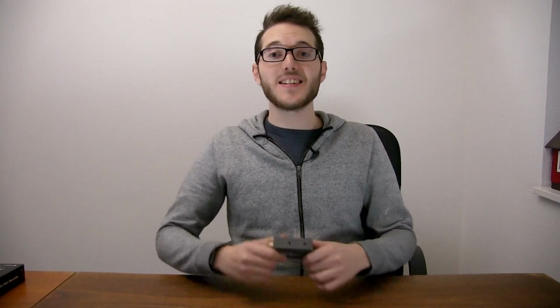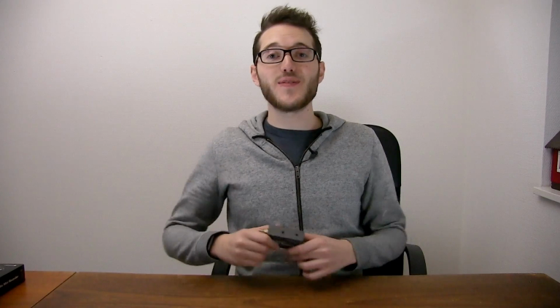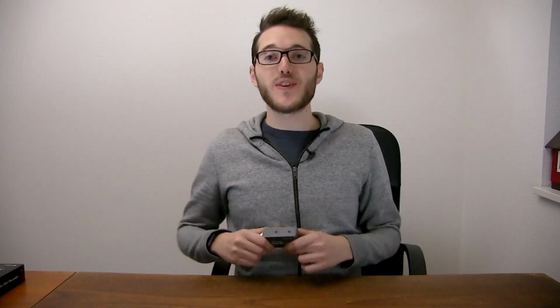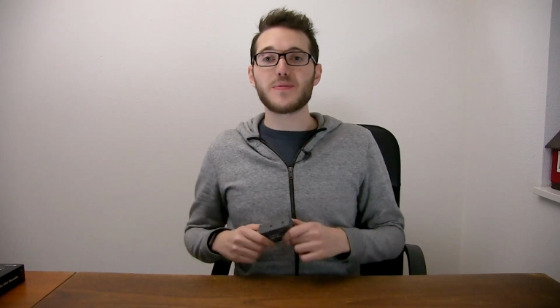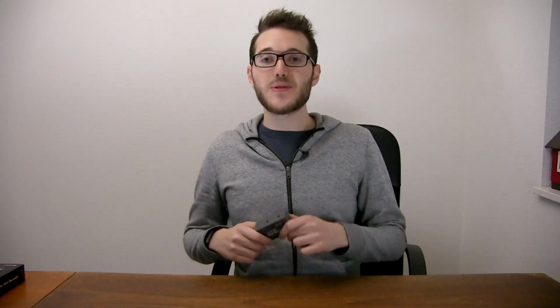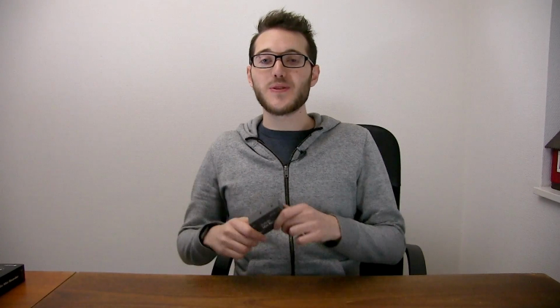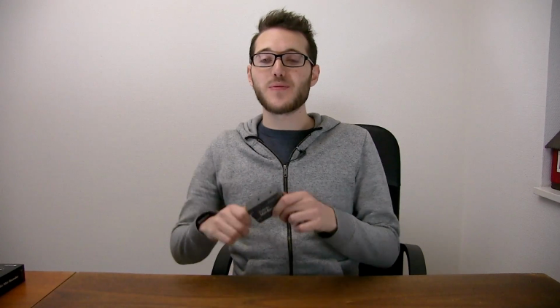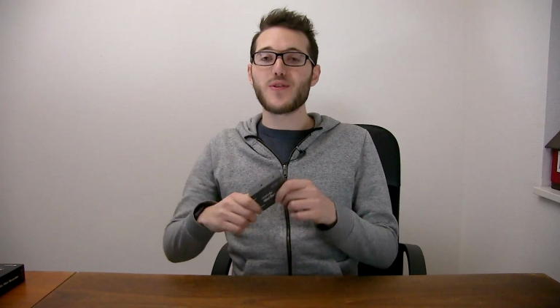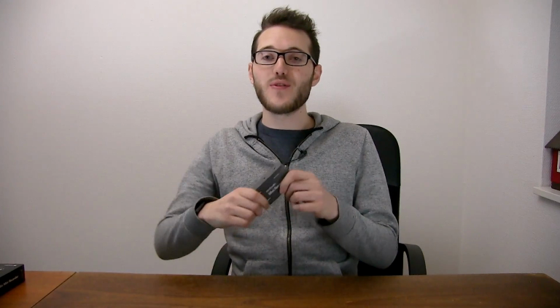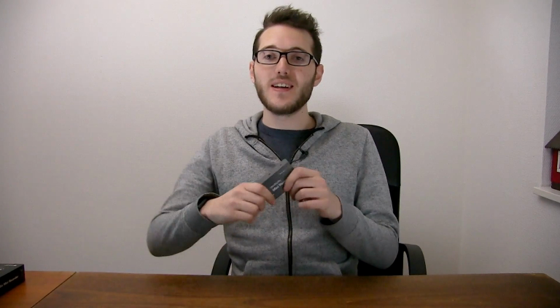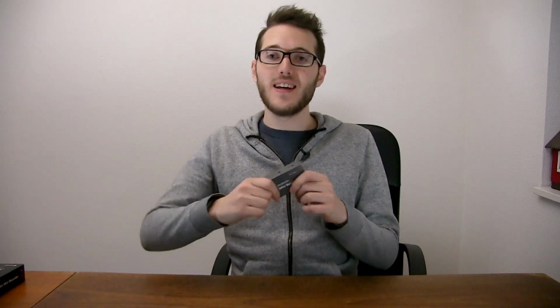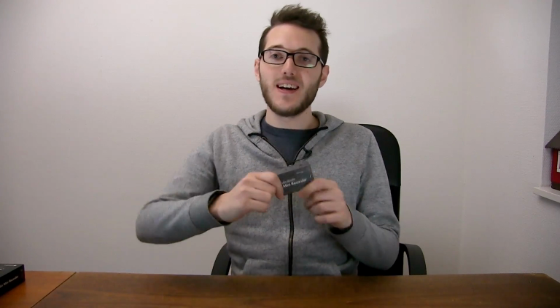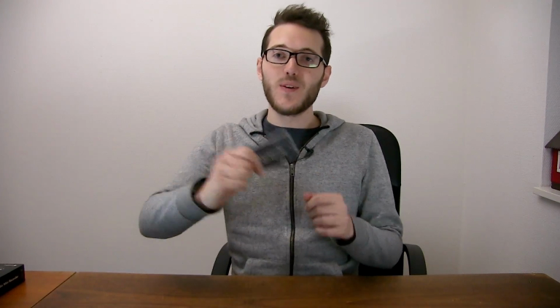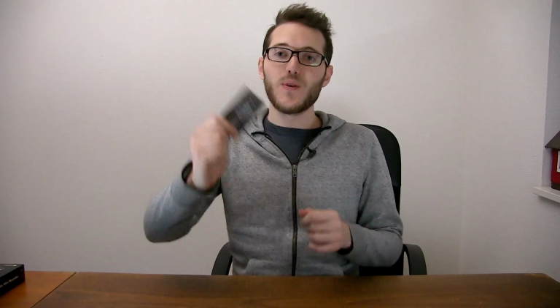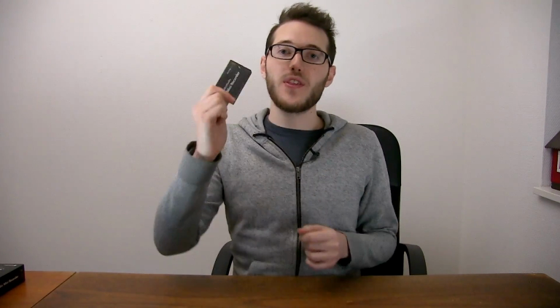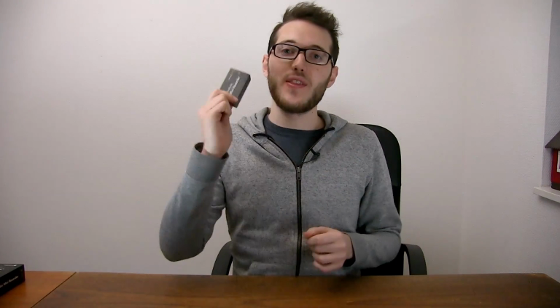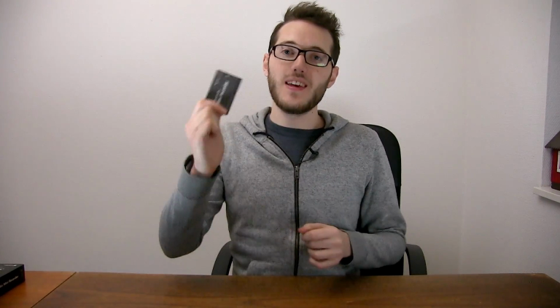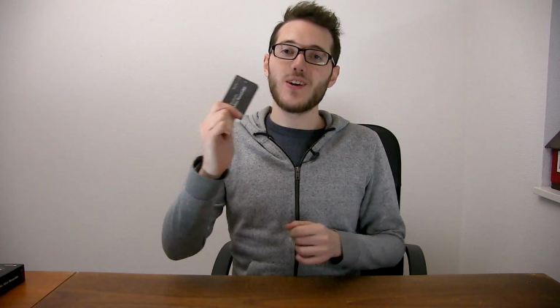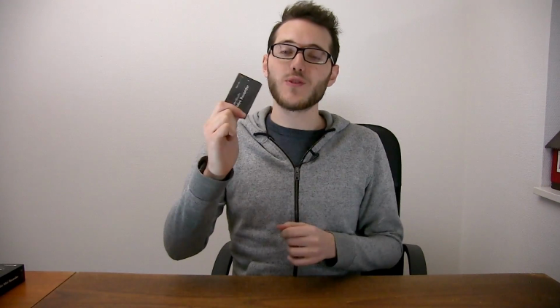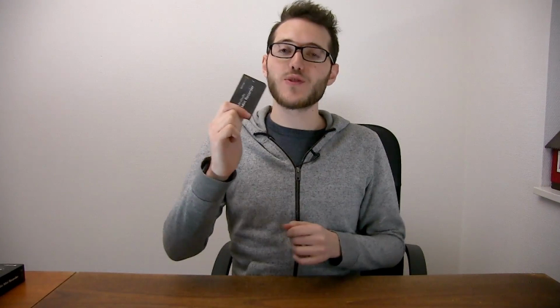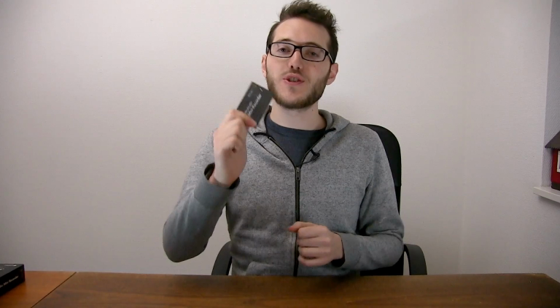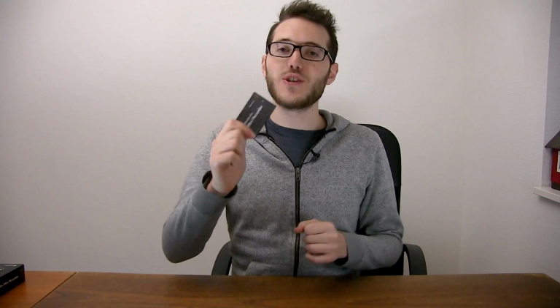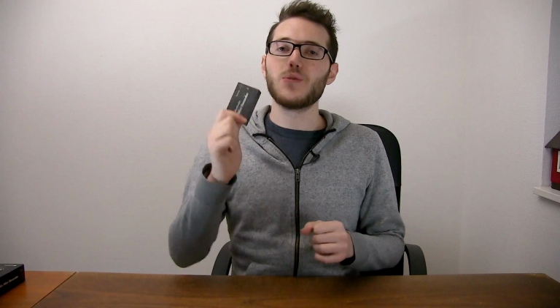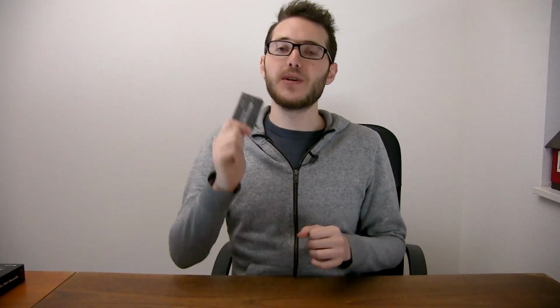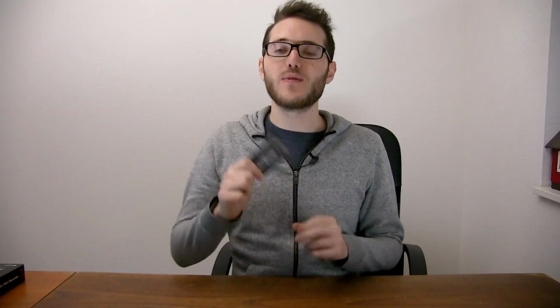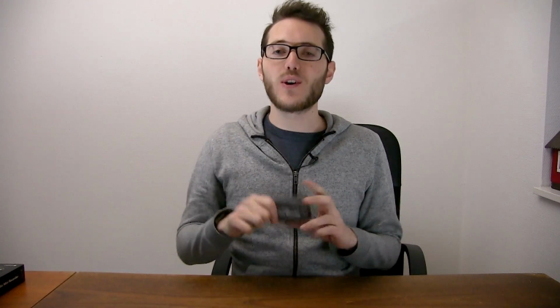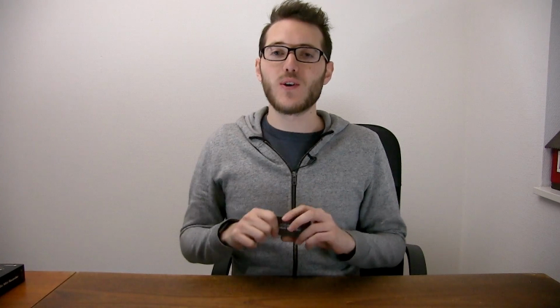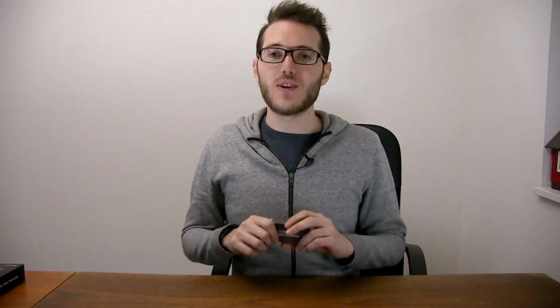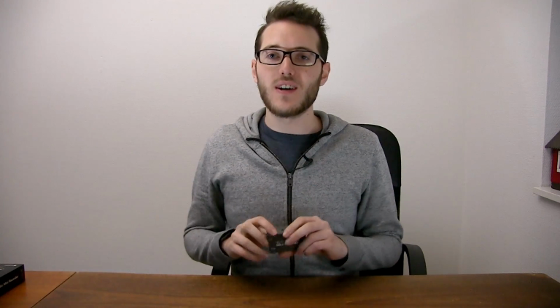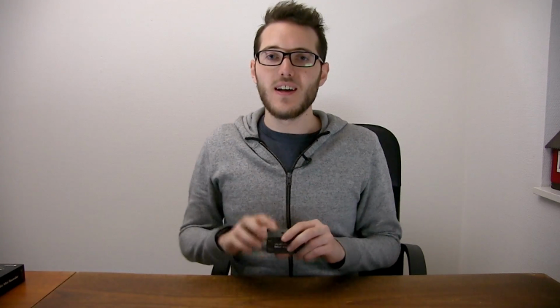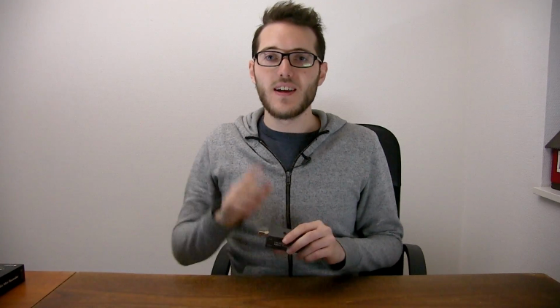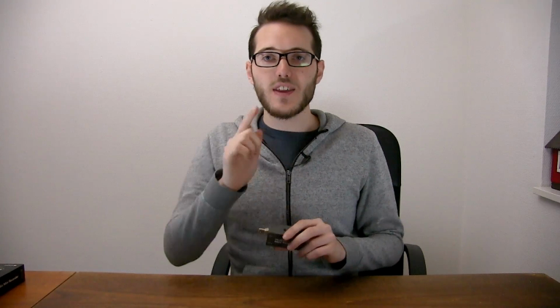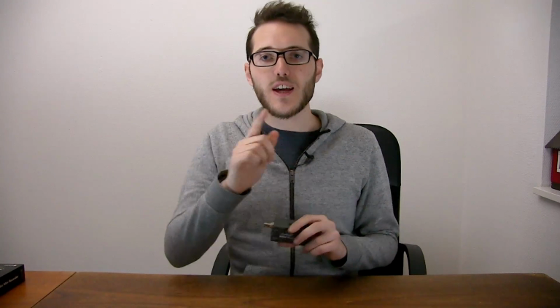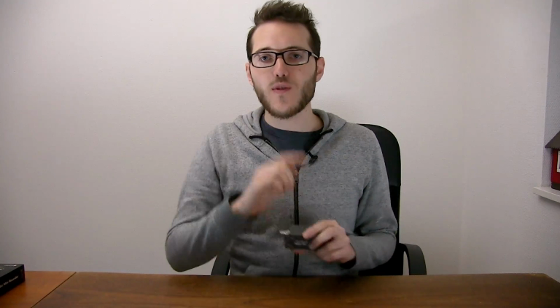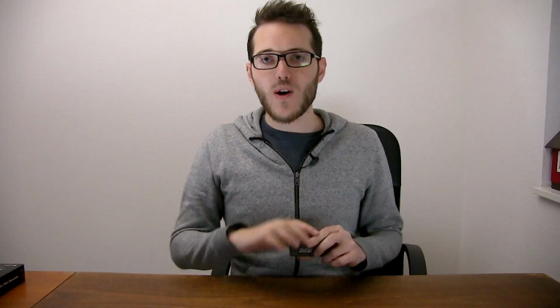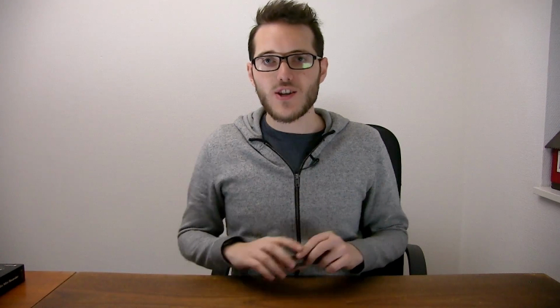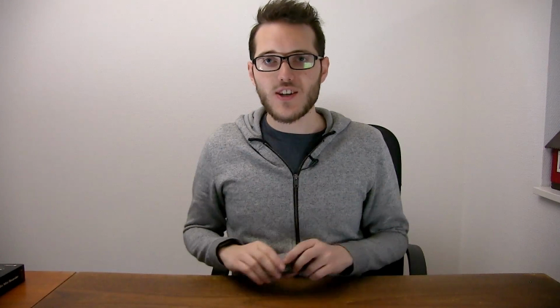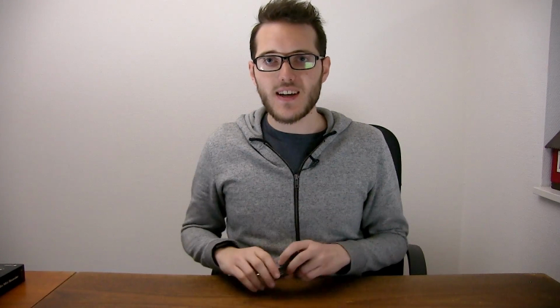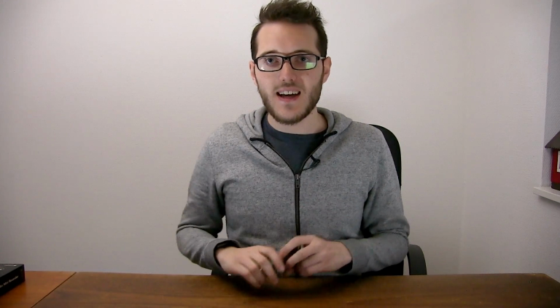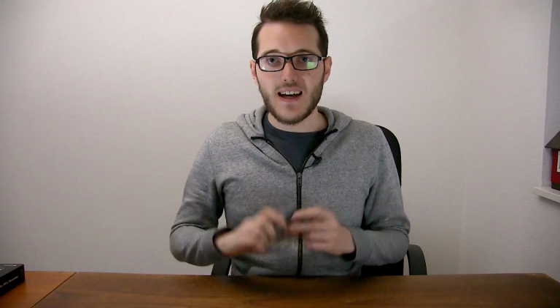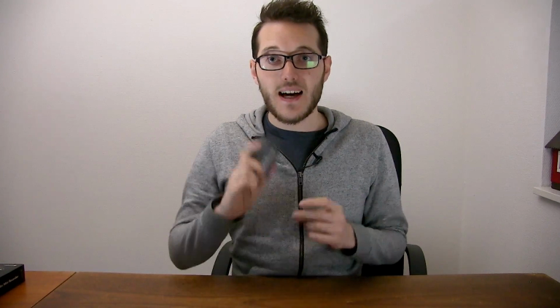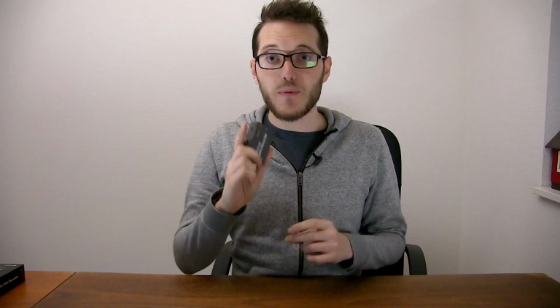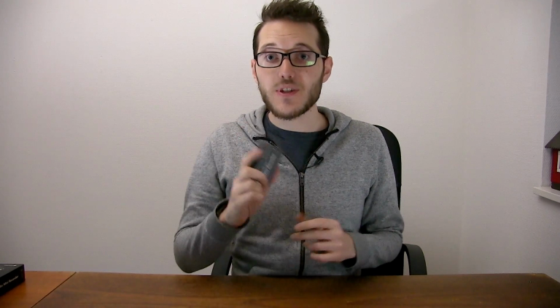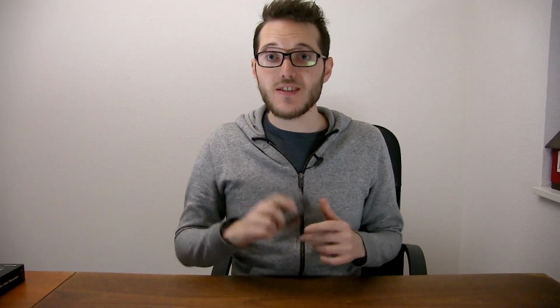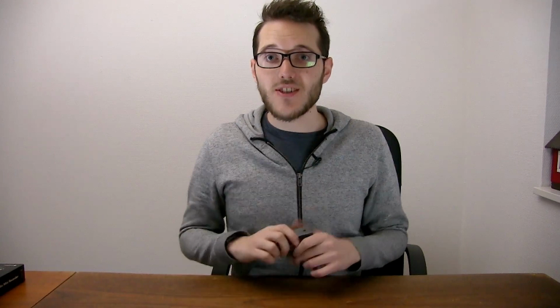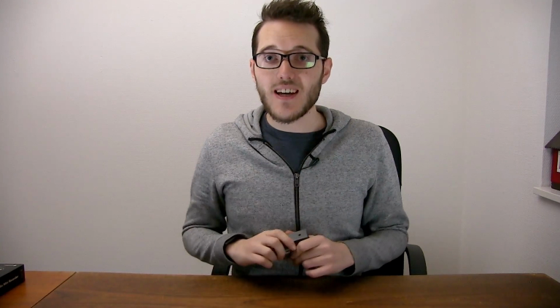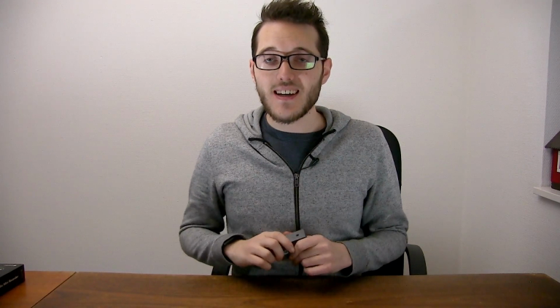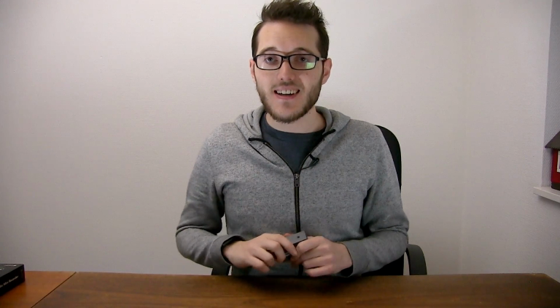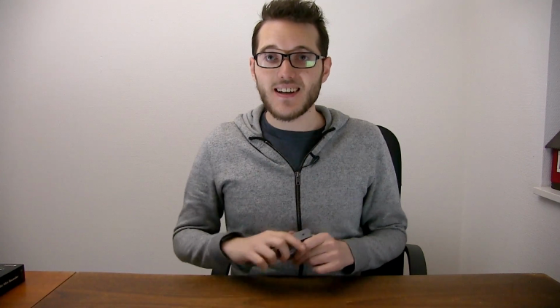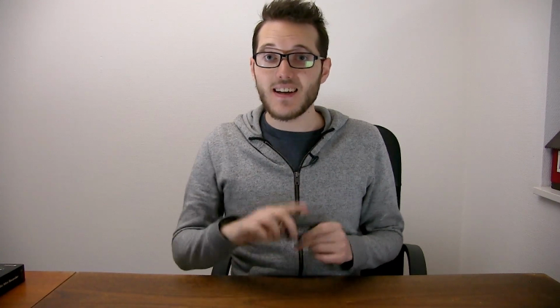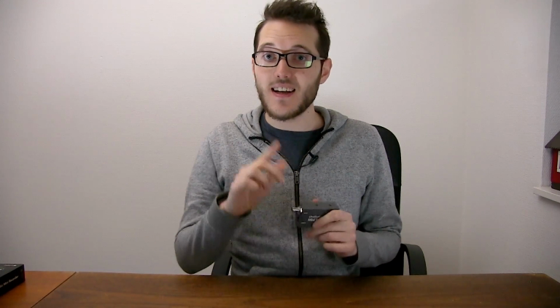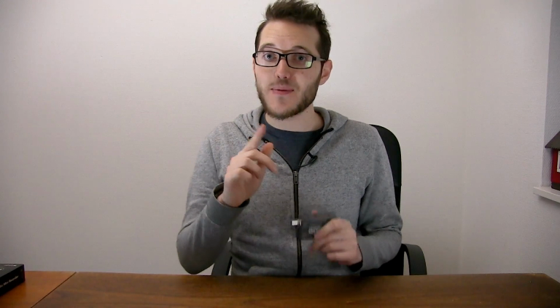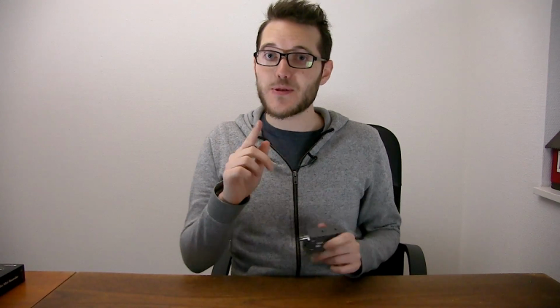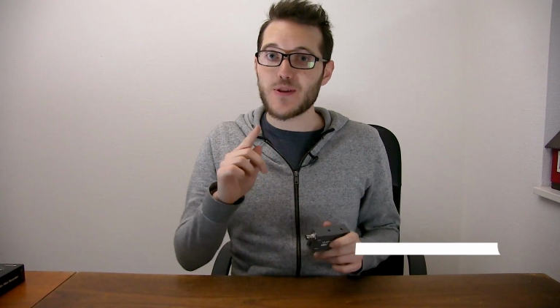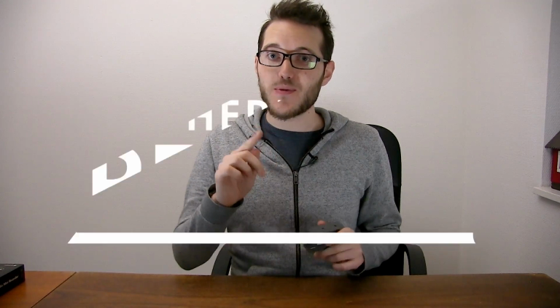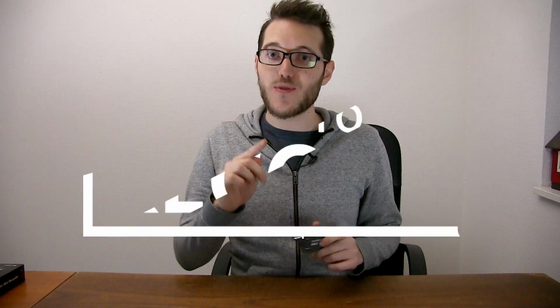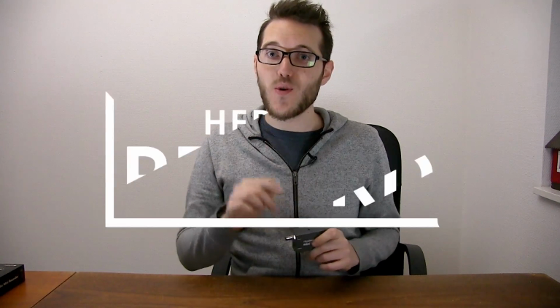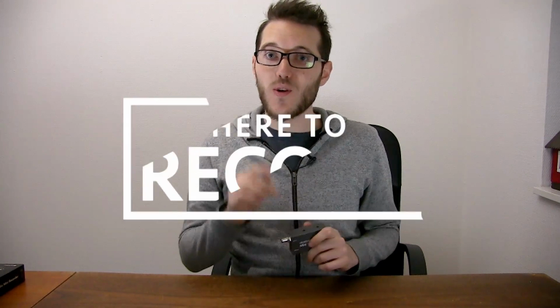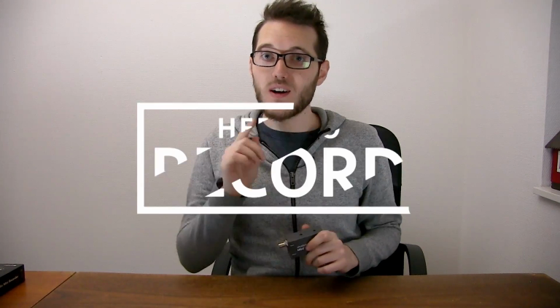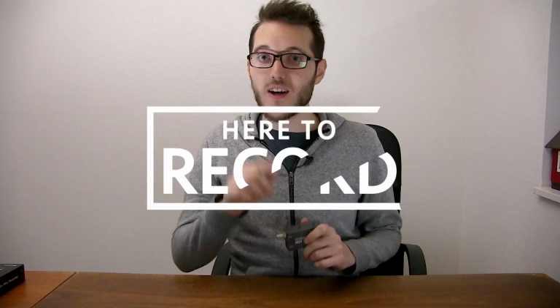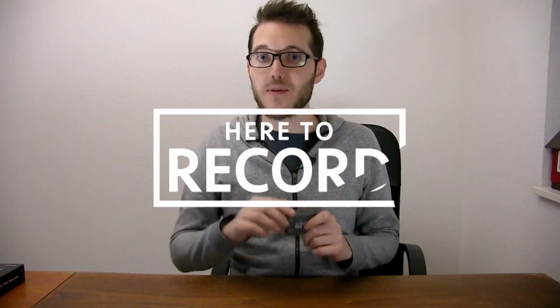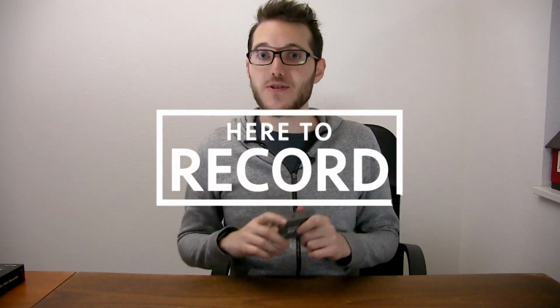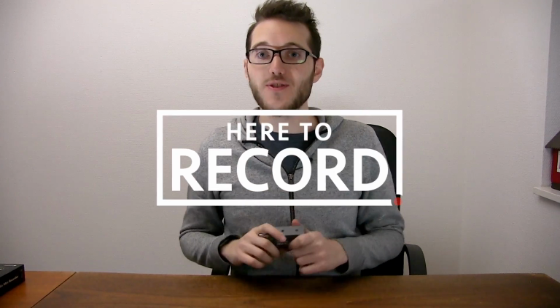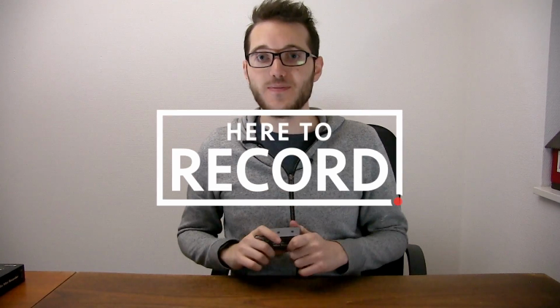And that's it for episode number three with the UltraStudio Mini Recorder. Thank you for watching and we'll see you again in episode number four coming soon.